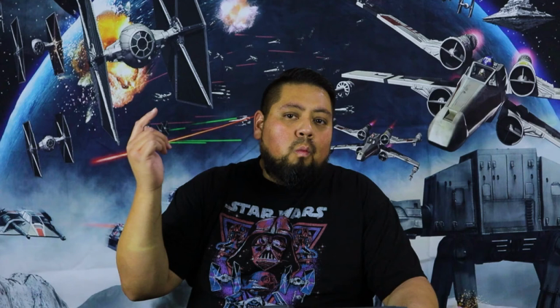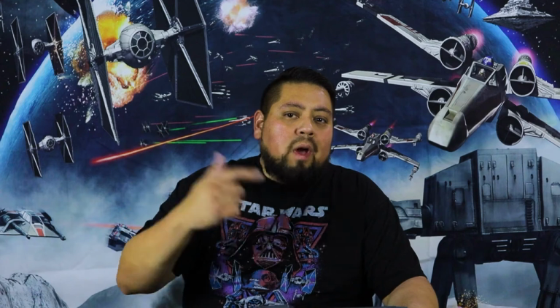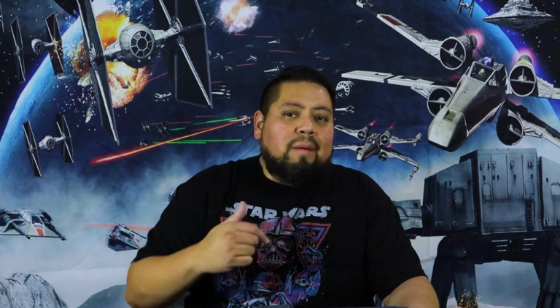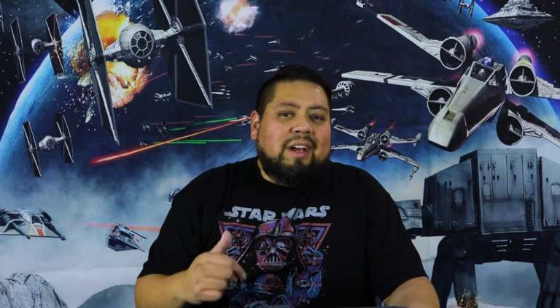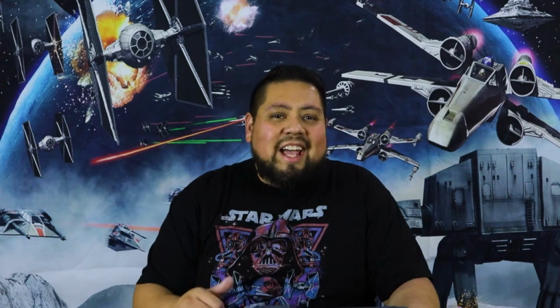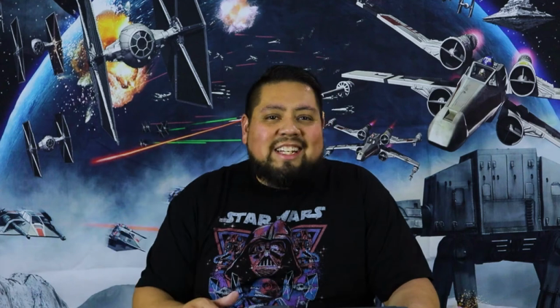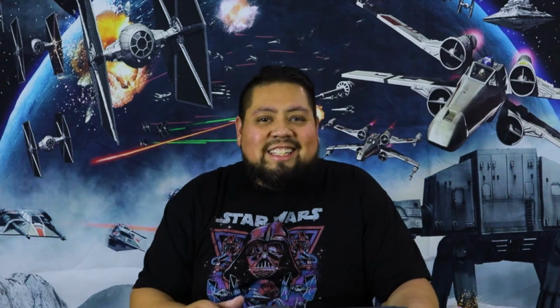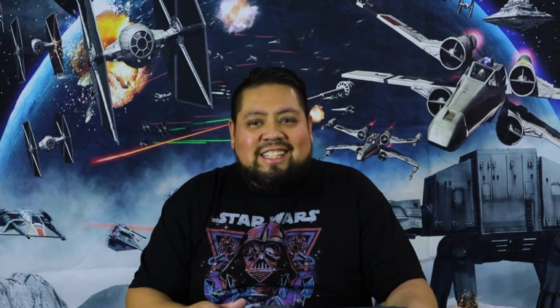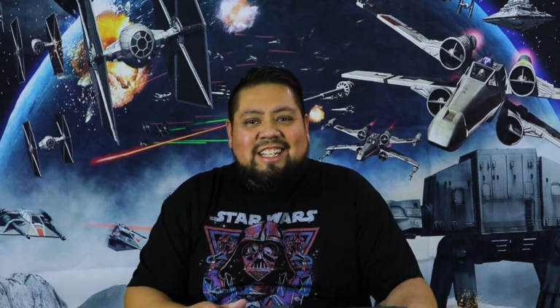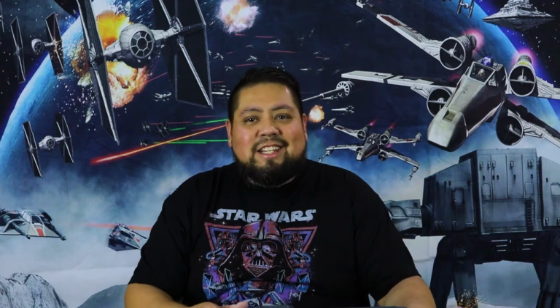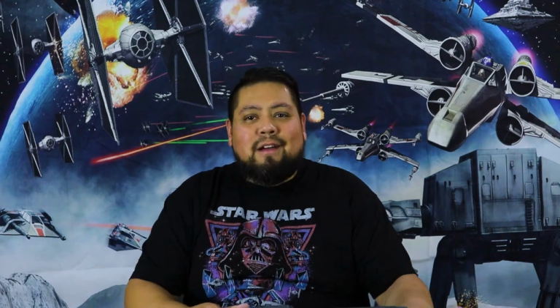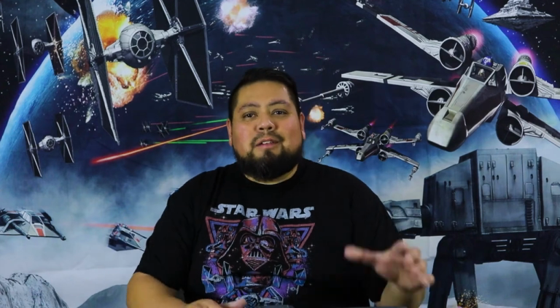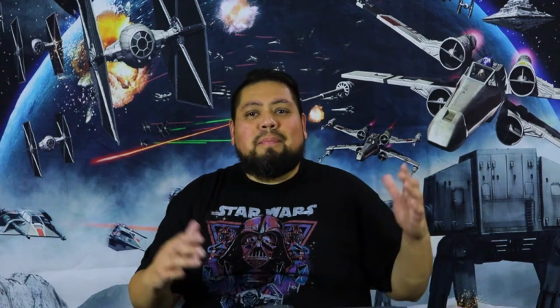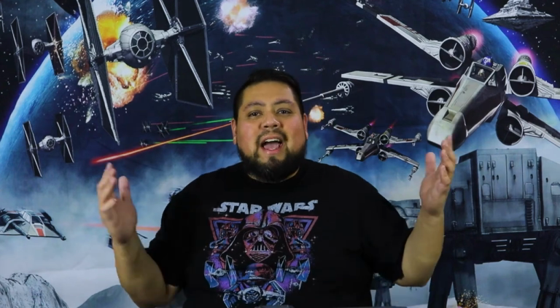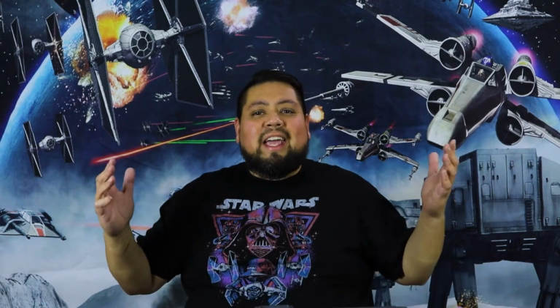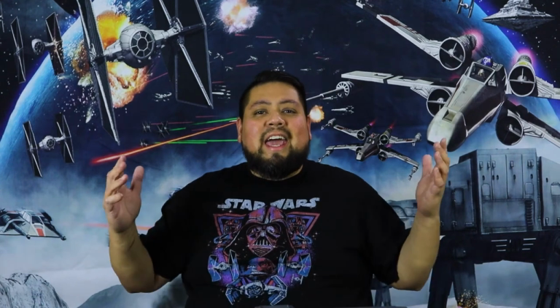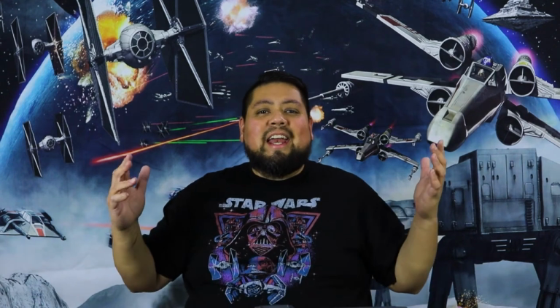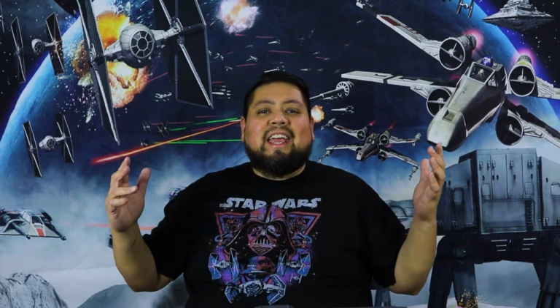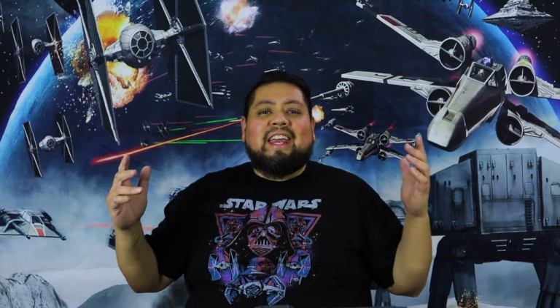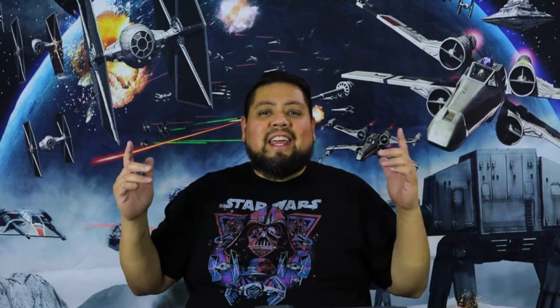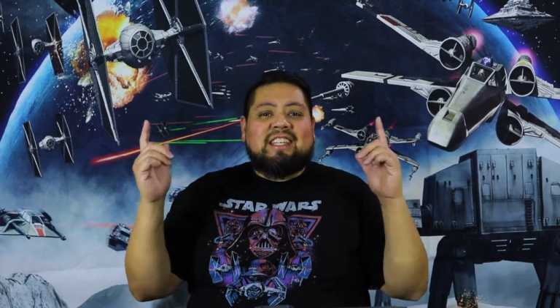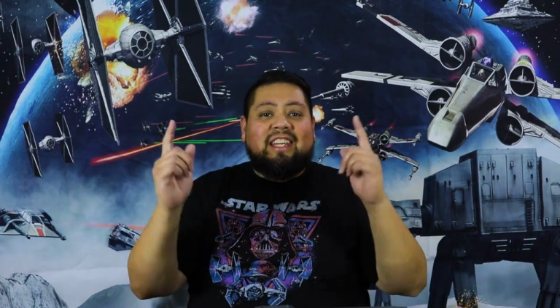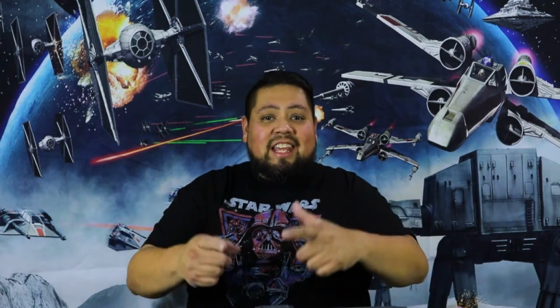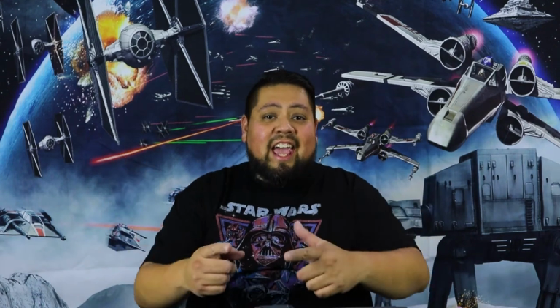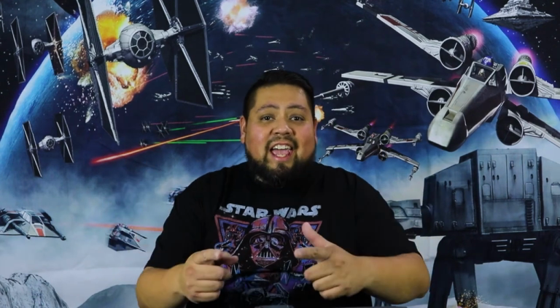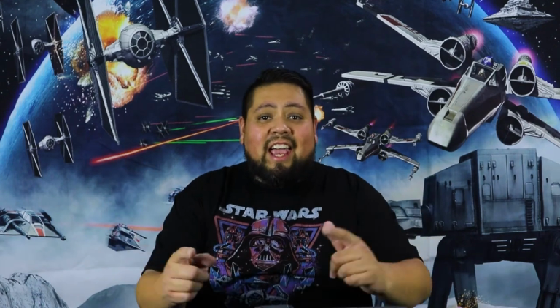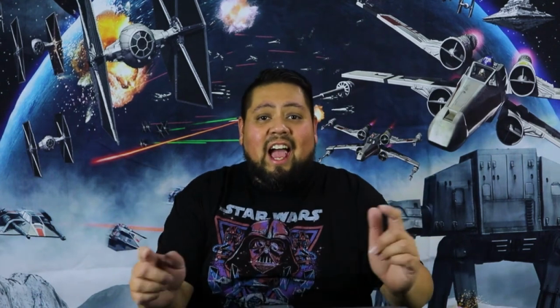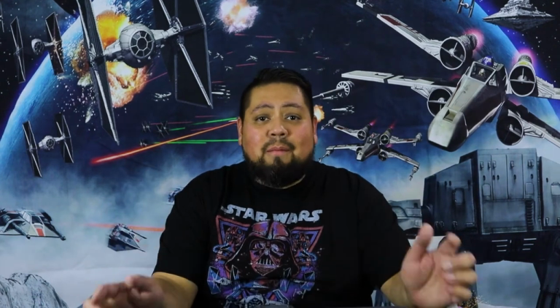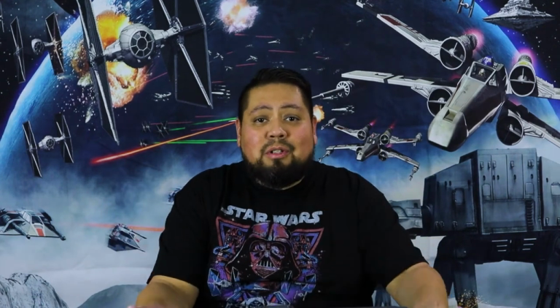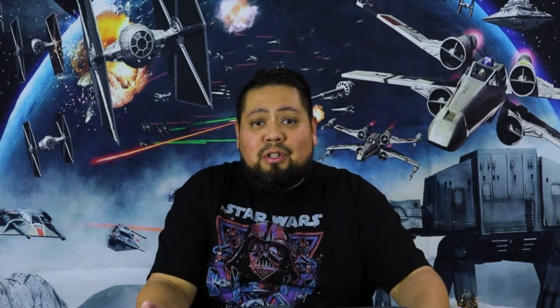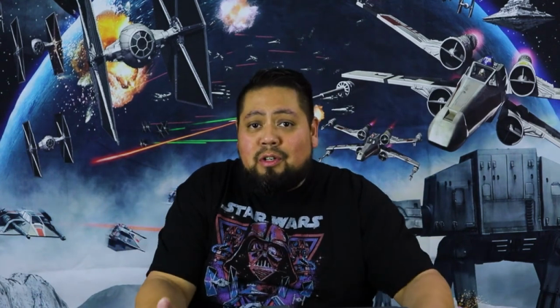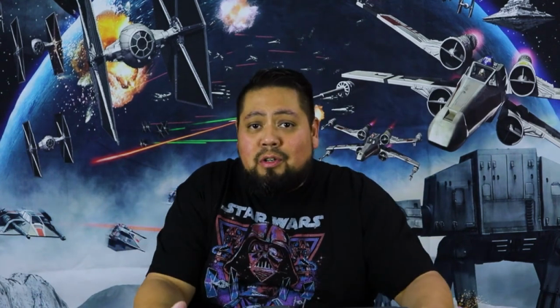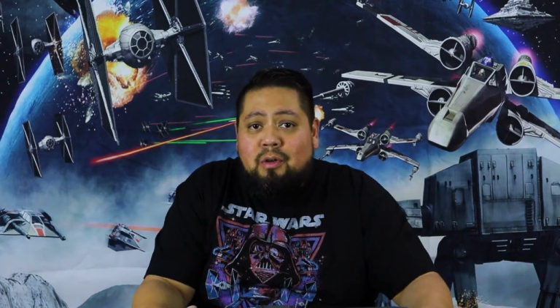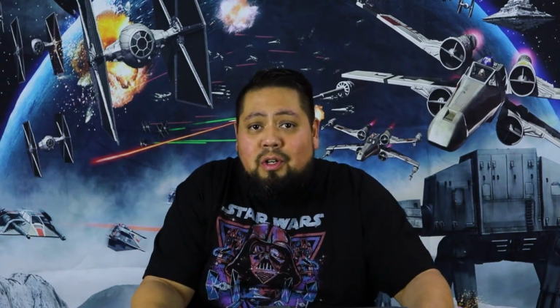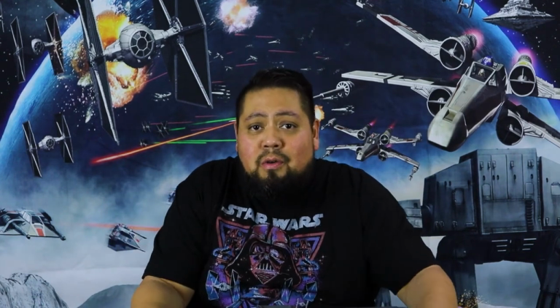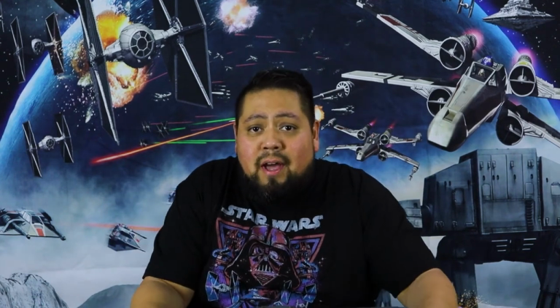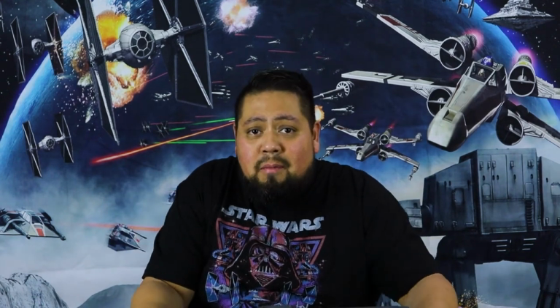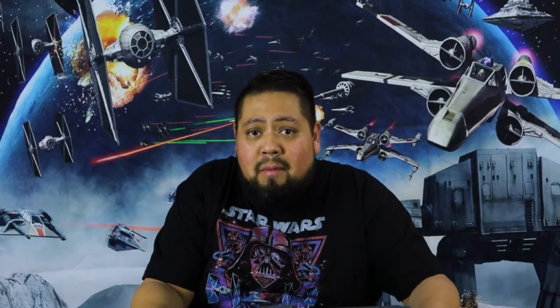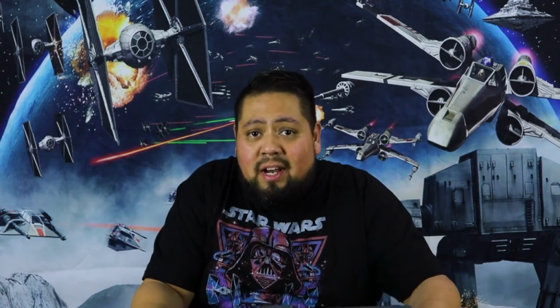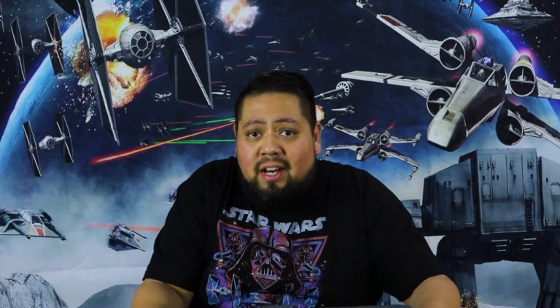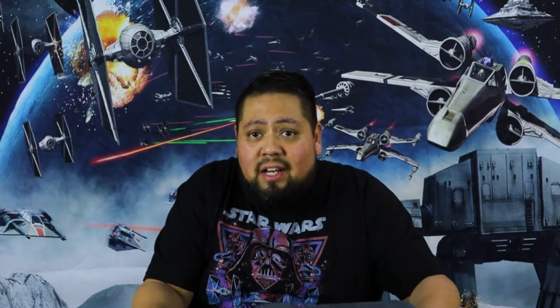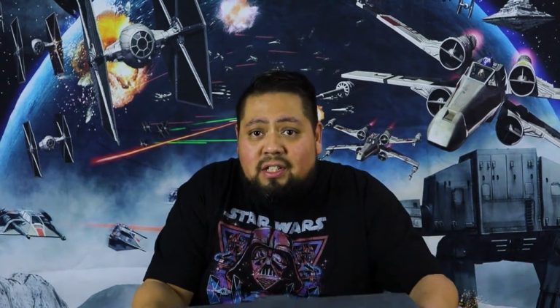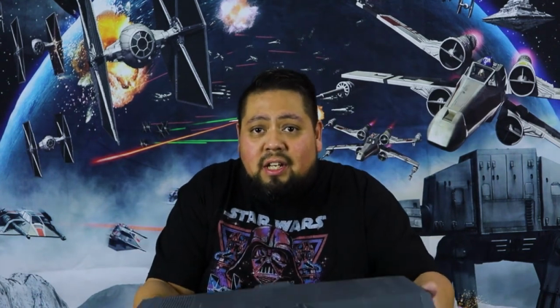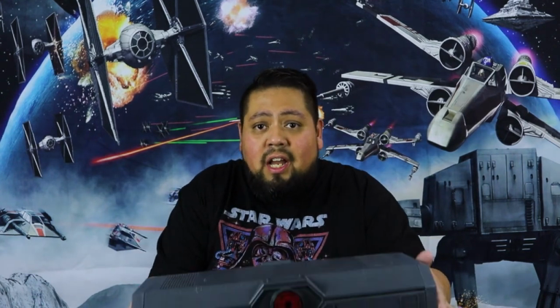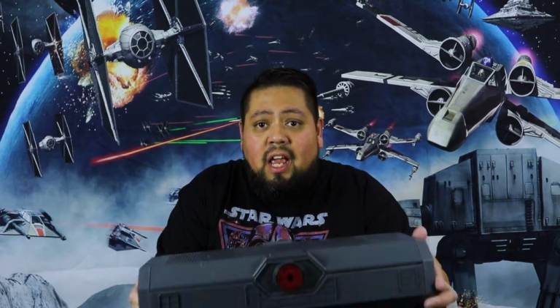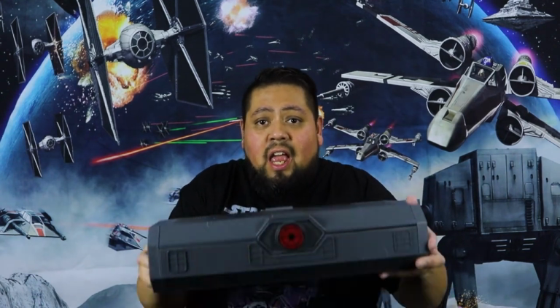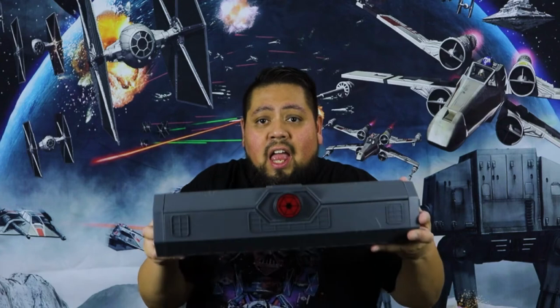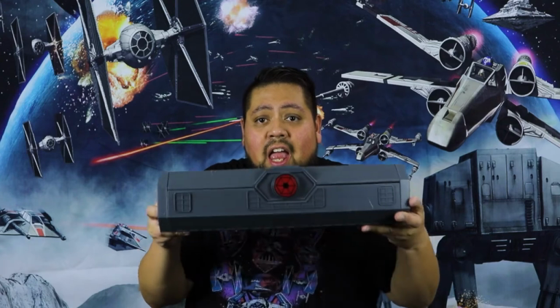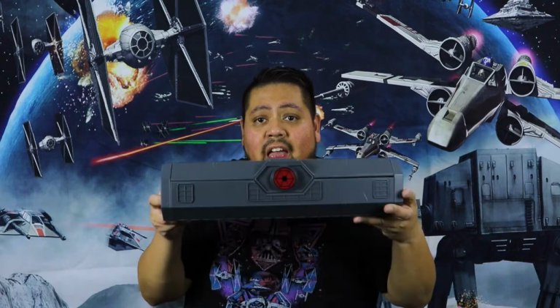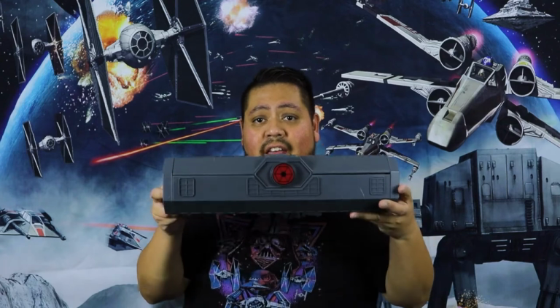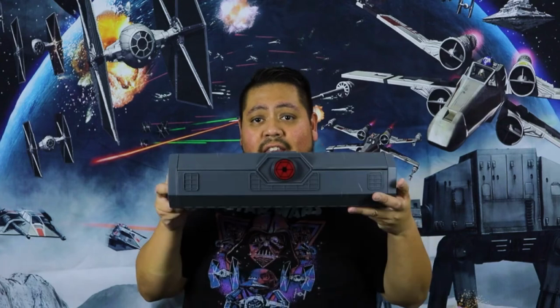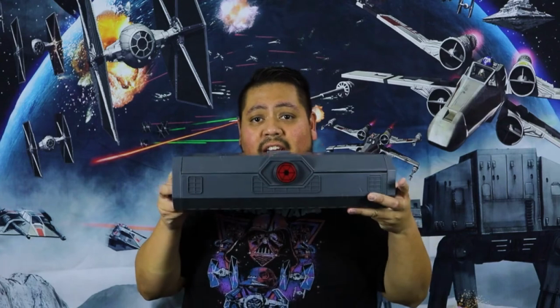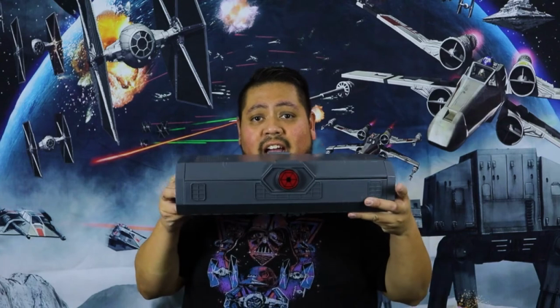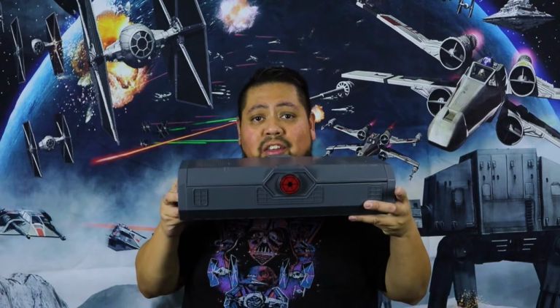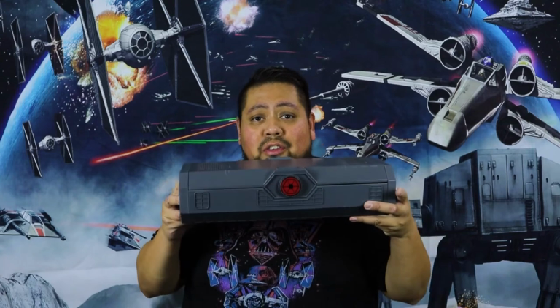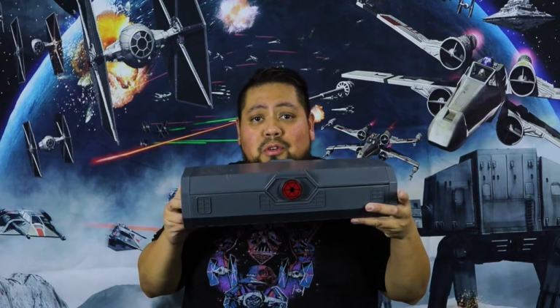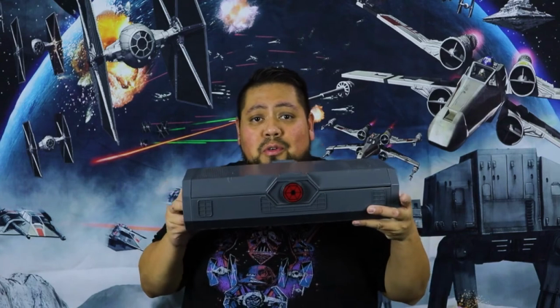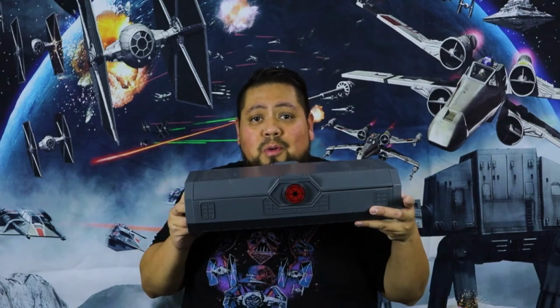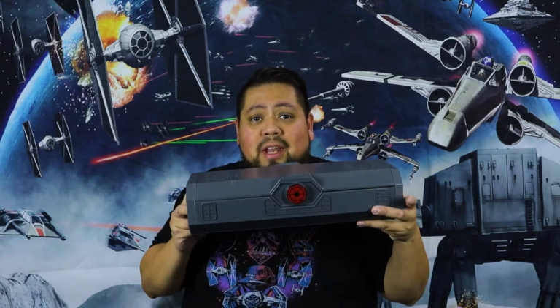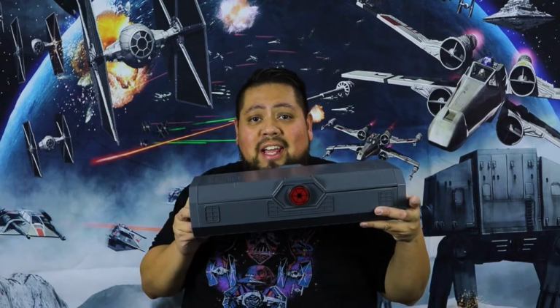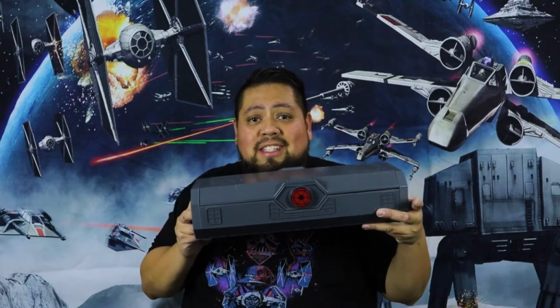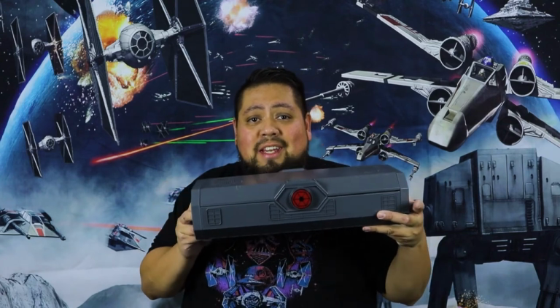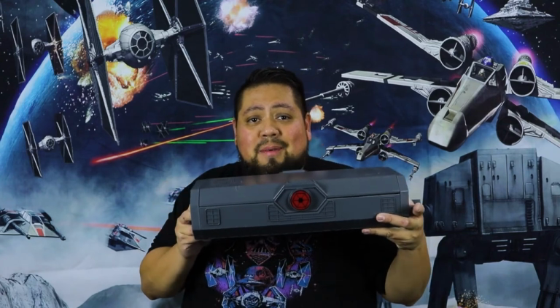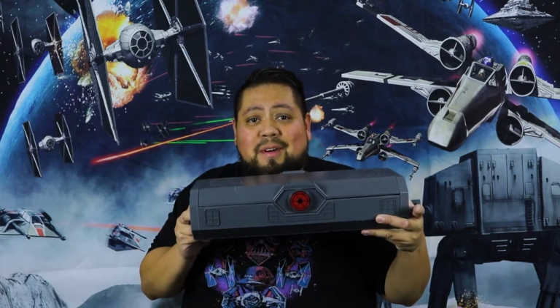What up guys, Disney Chow is back at it again, and today I'm showing you a new item in my collection — the Count Dooku lightsaber.